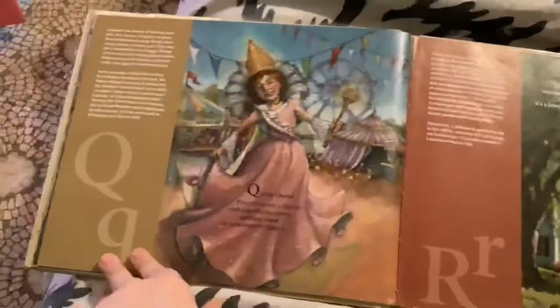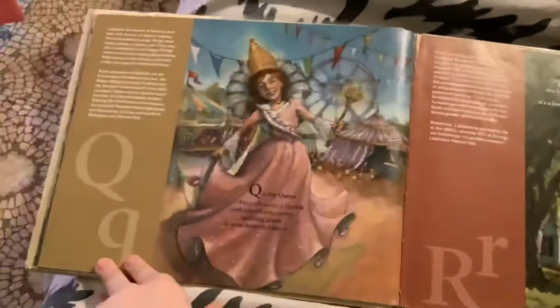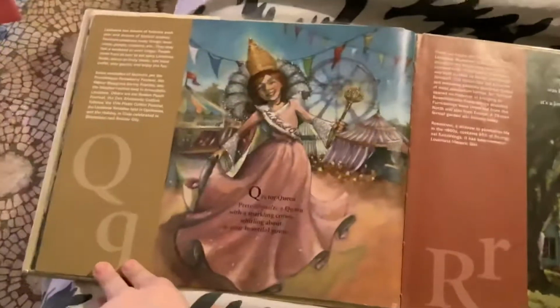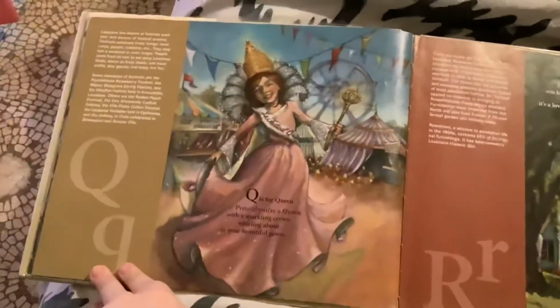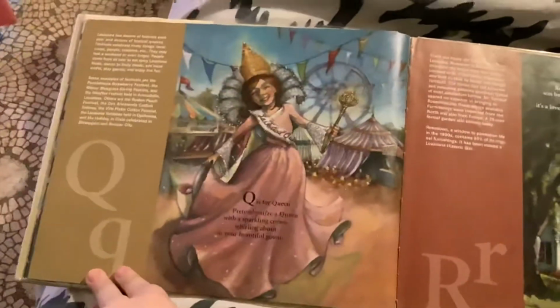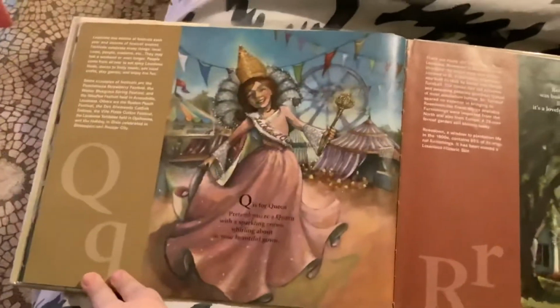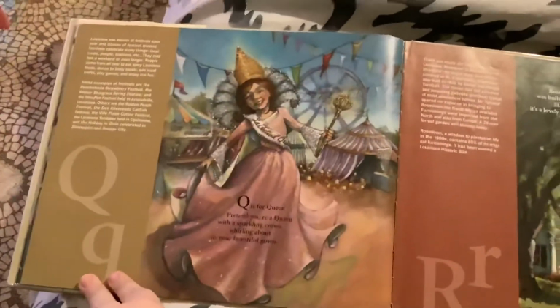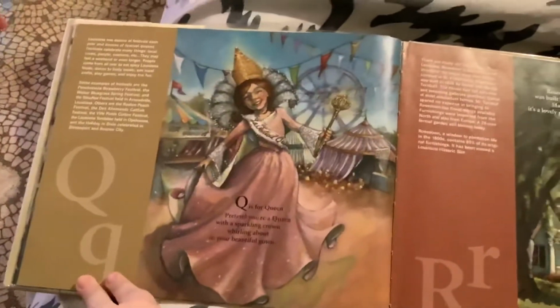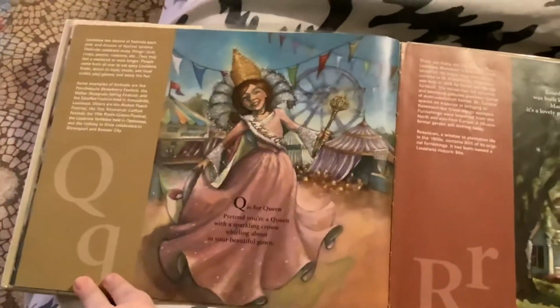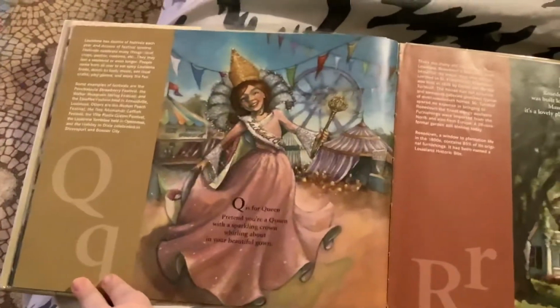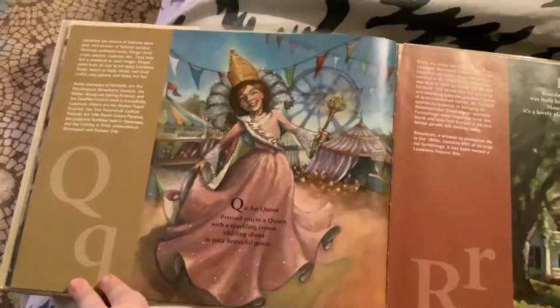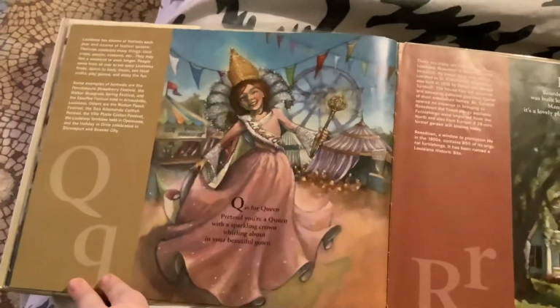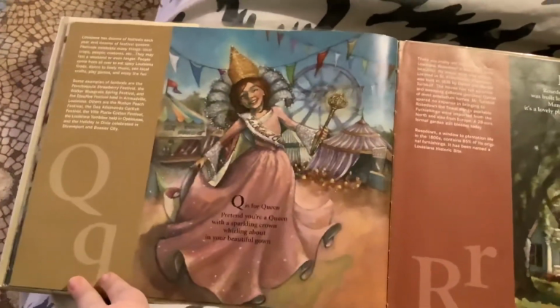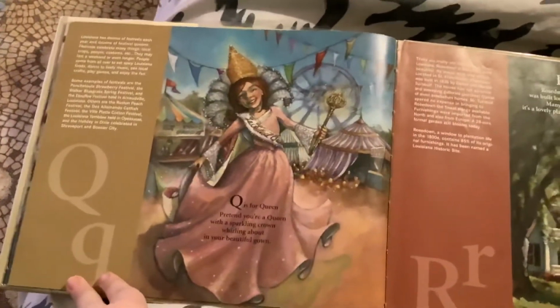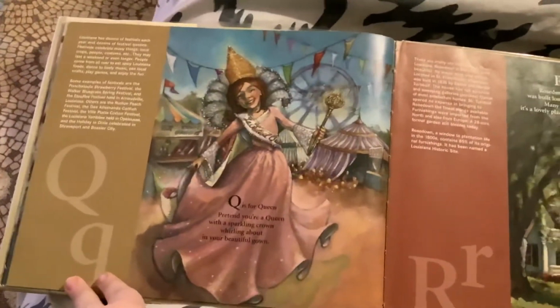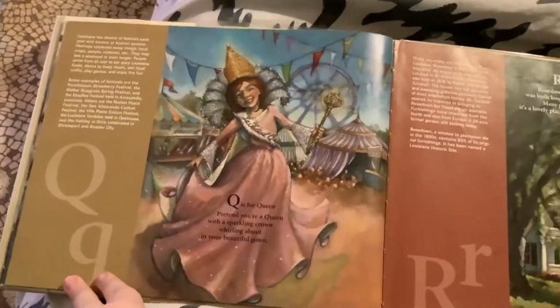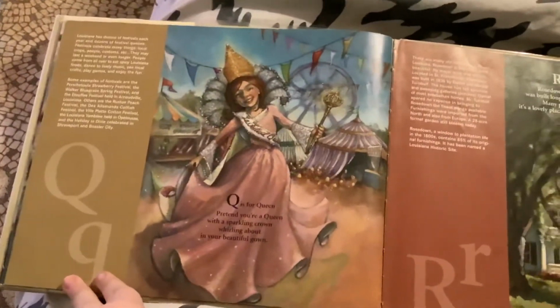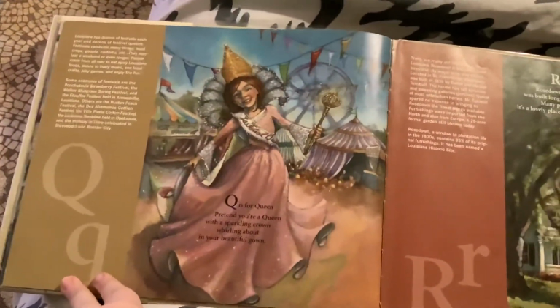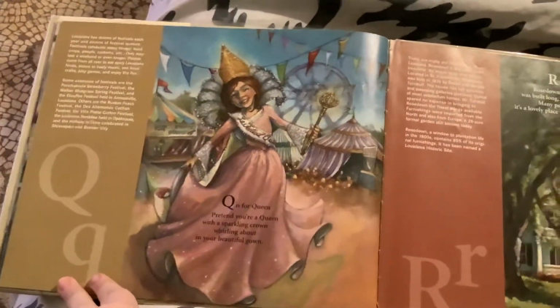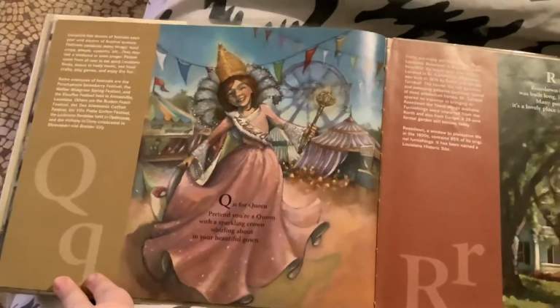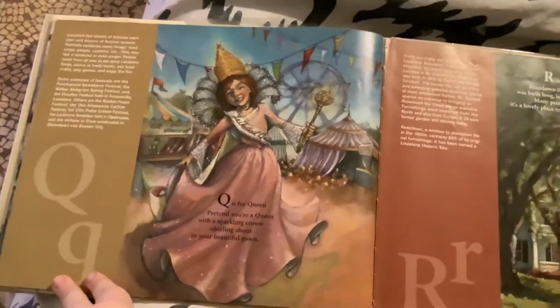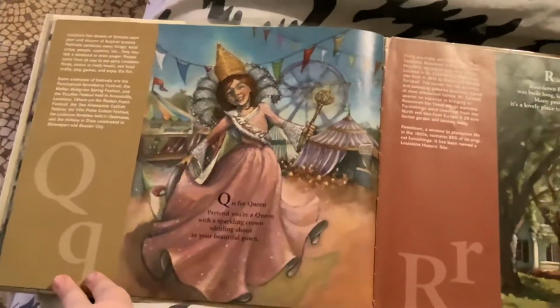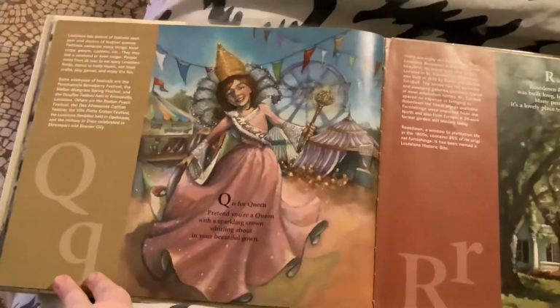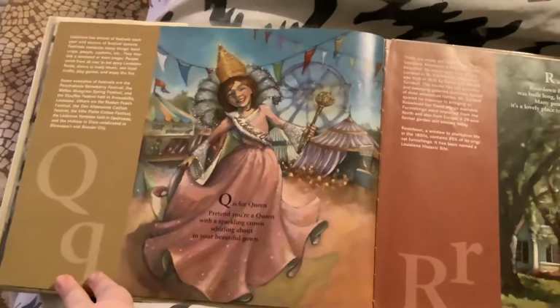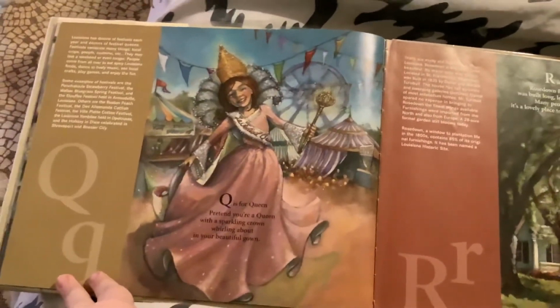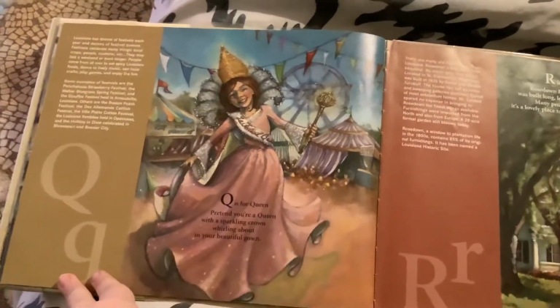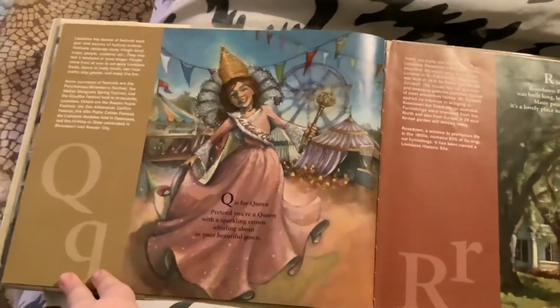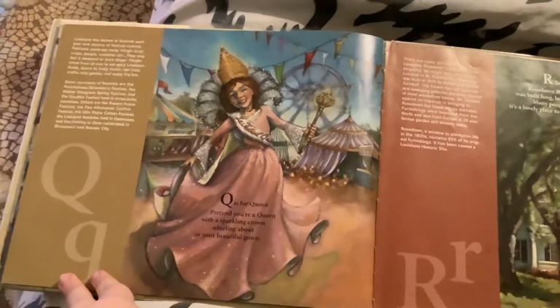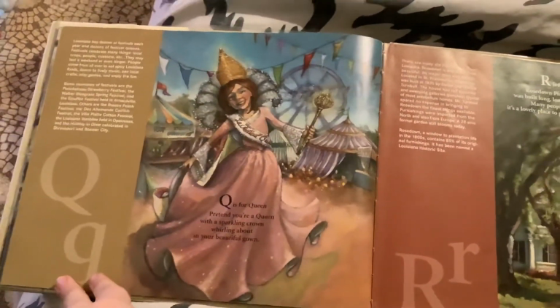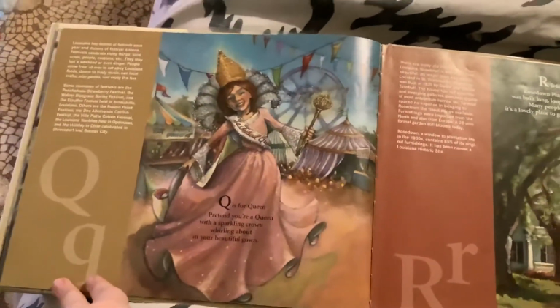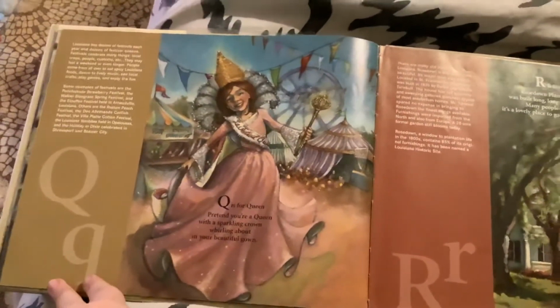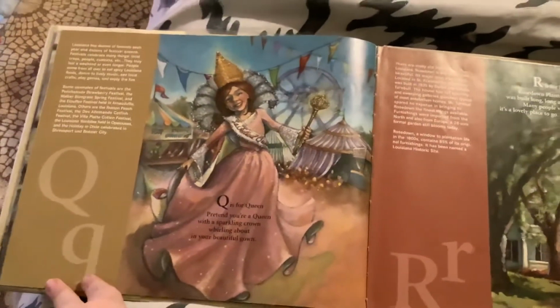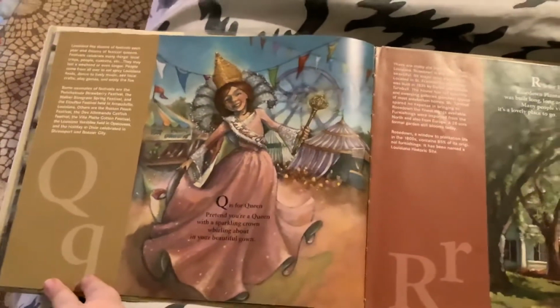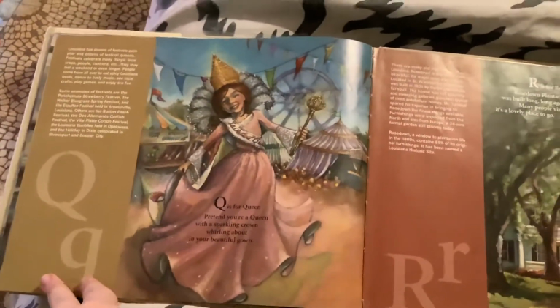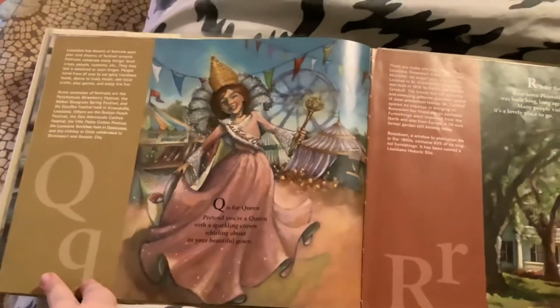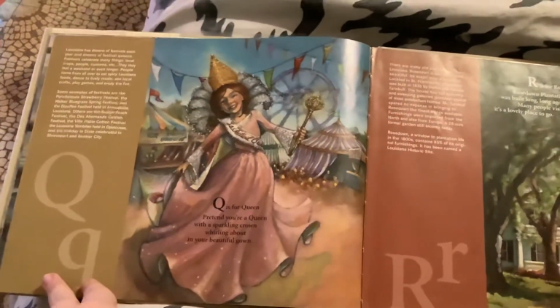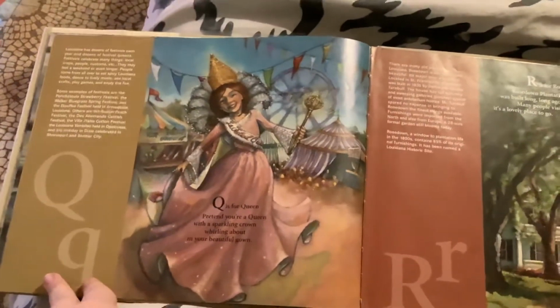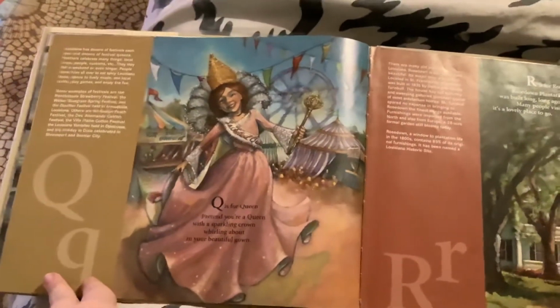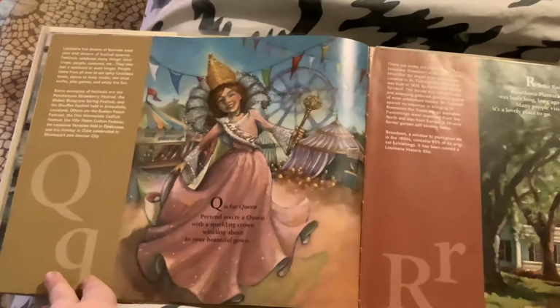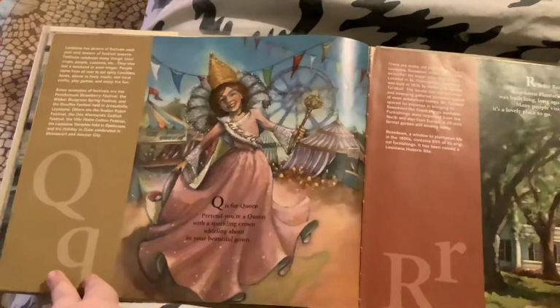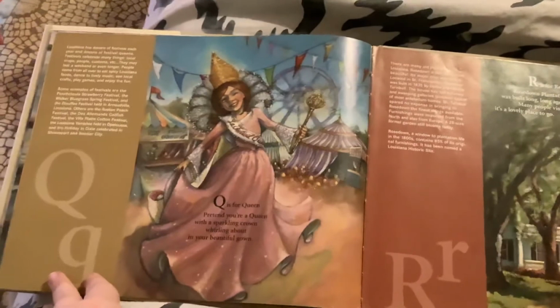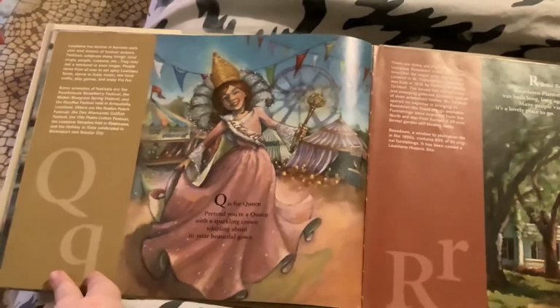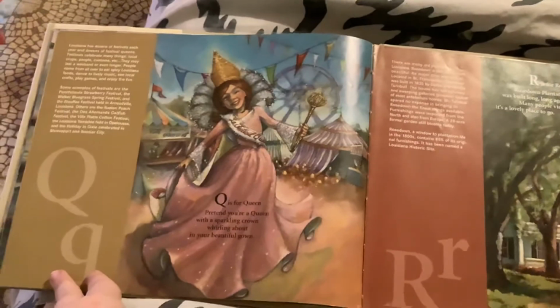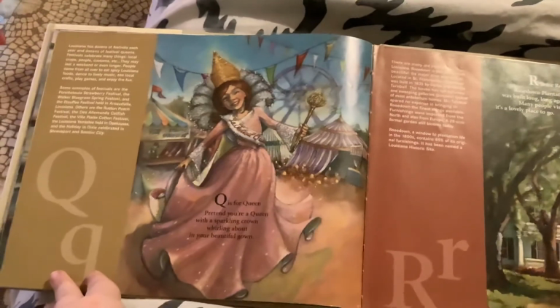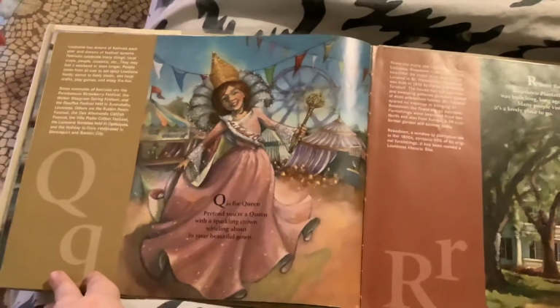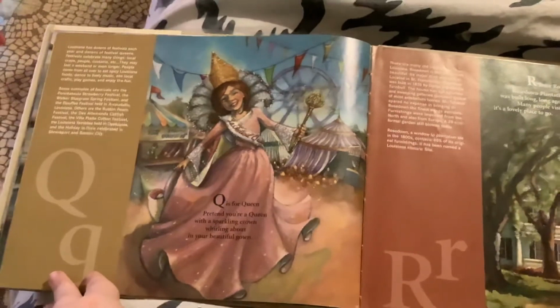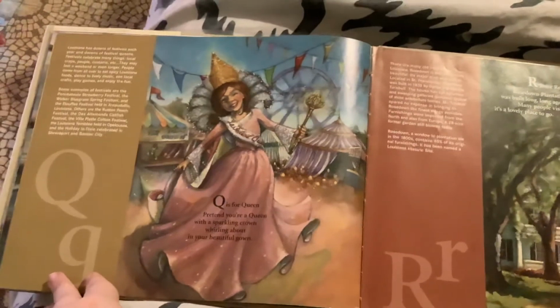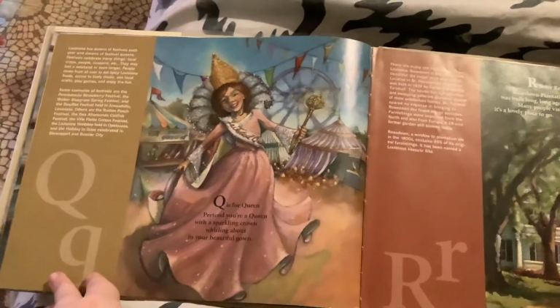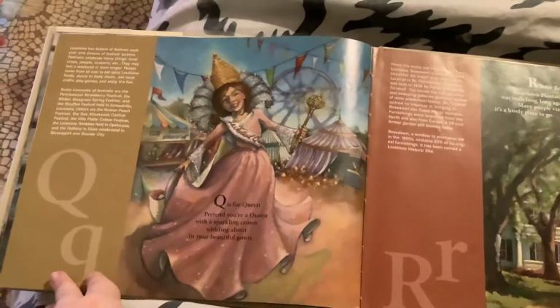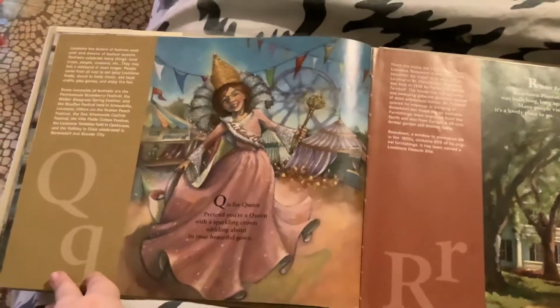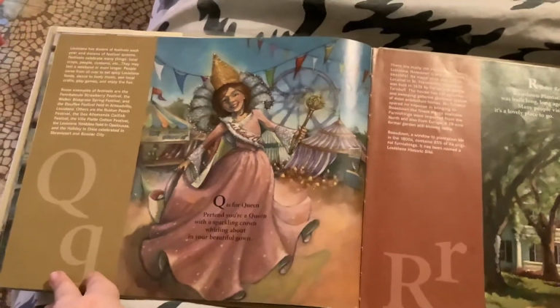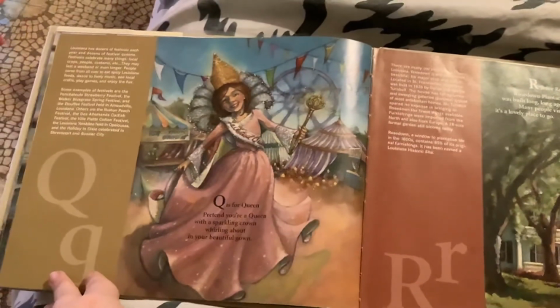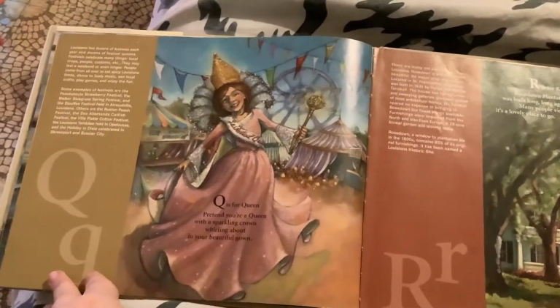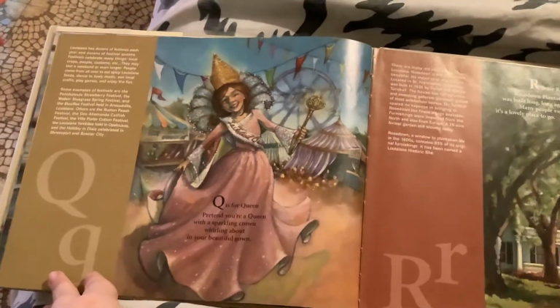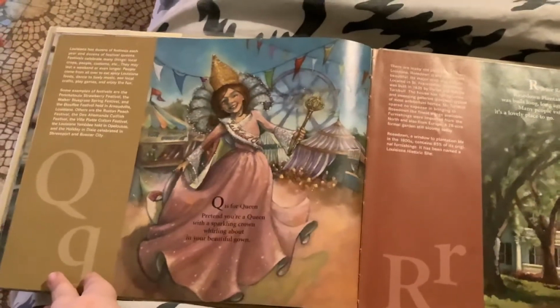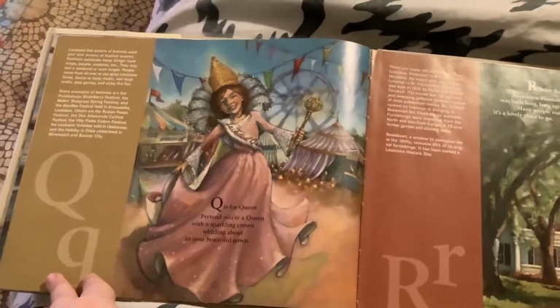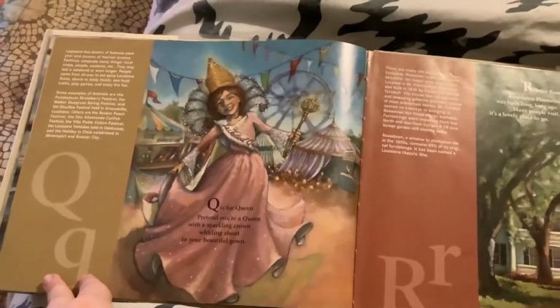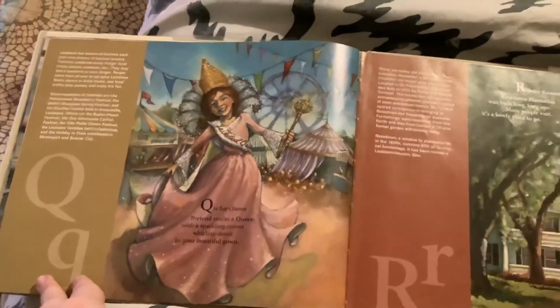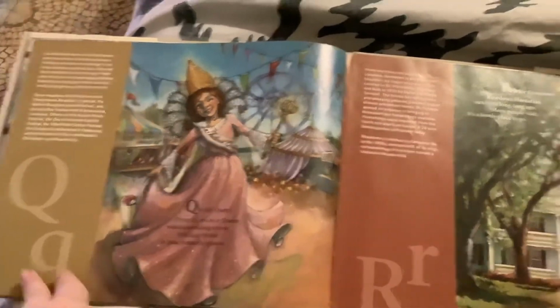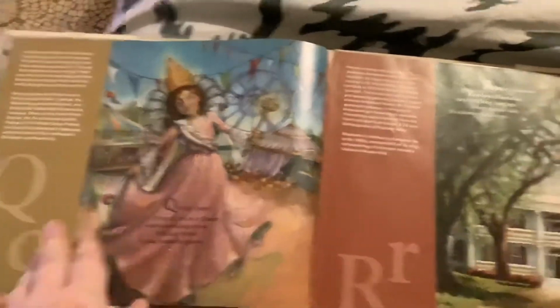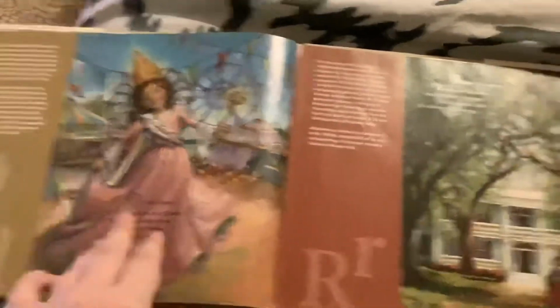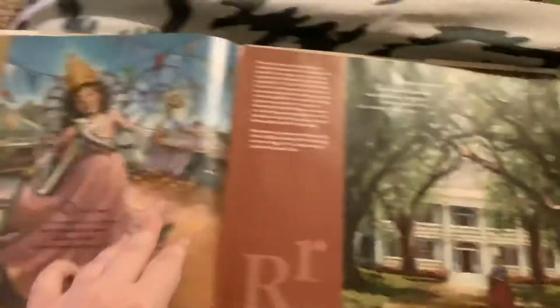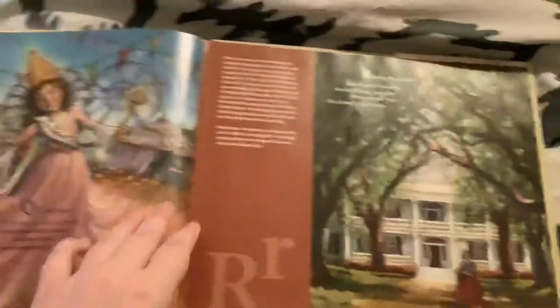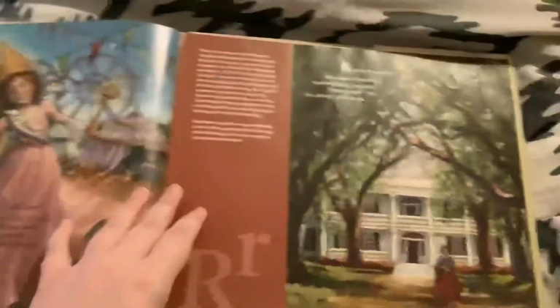Q is for Queen. Pretend you're a queen with a sparkling crown, rolling about in your beautiful gown.